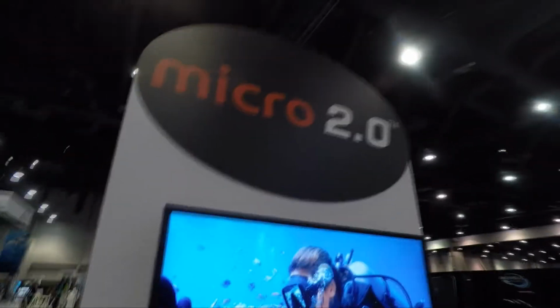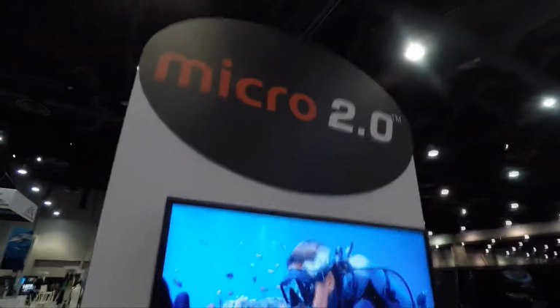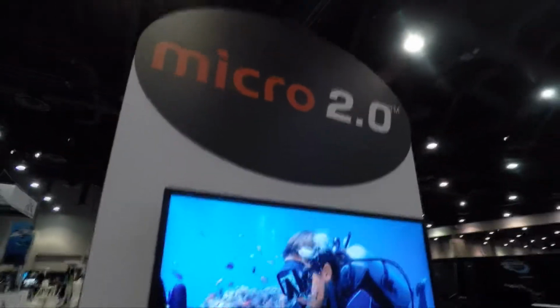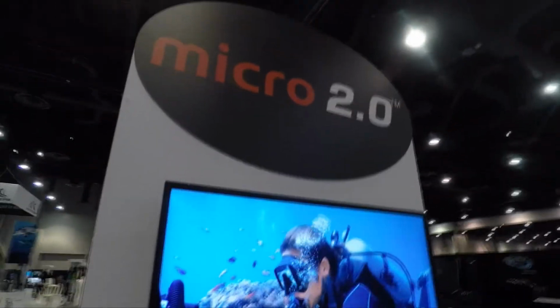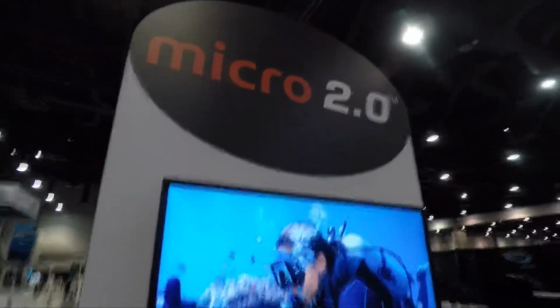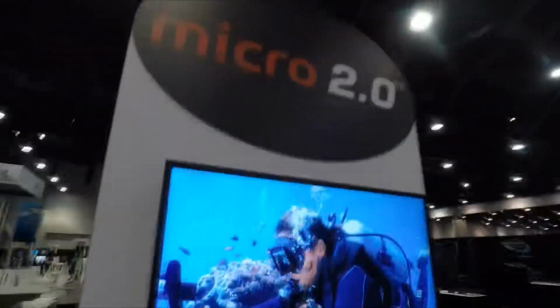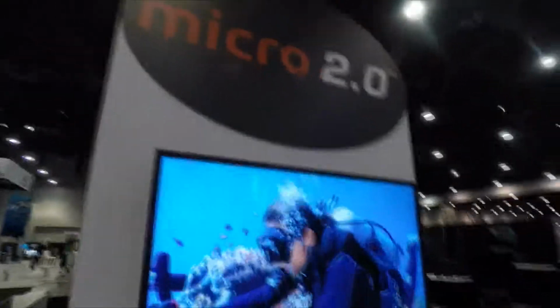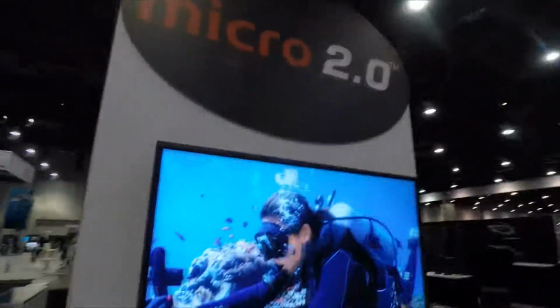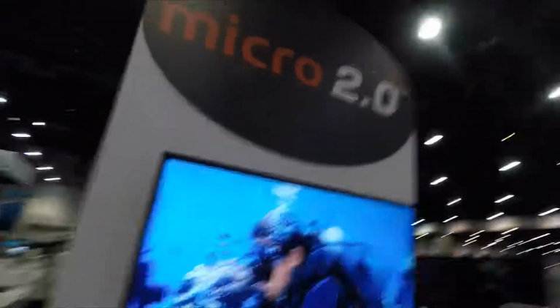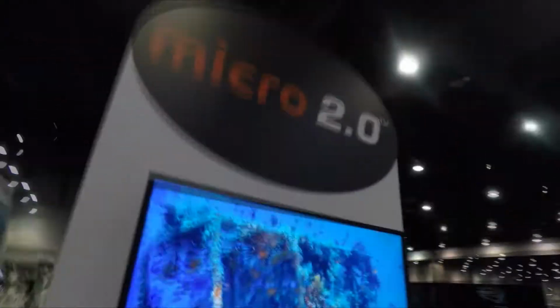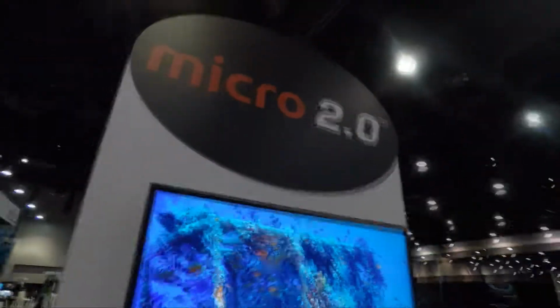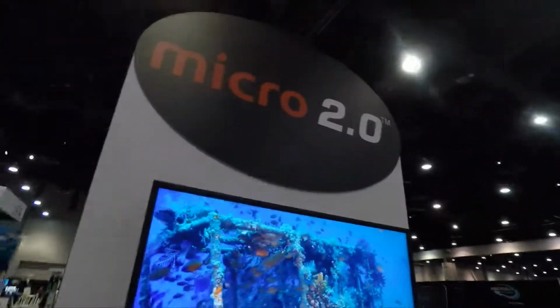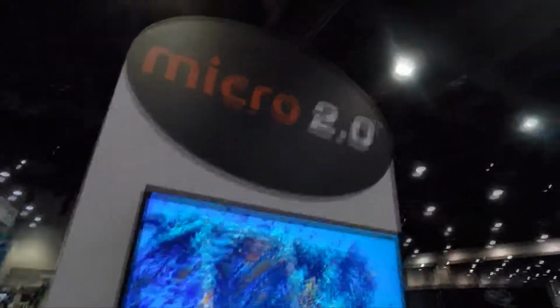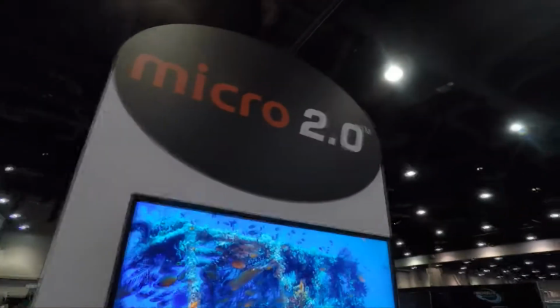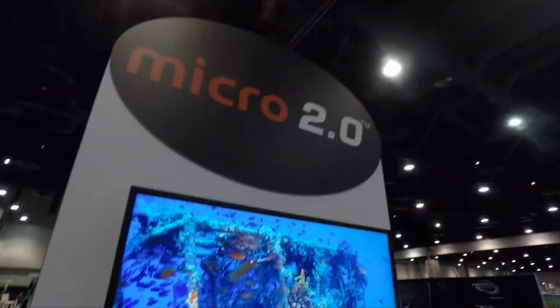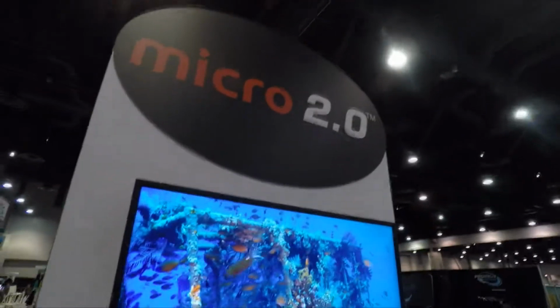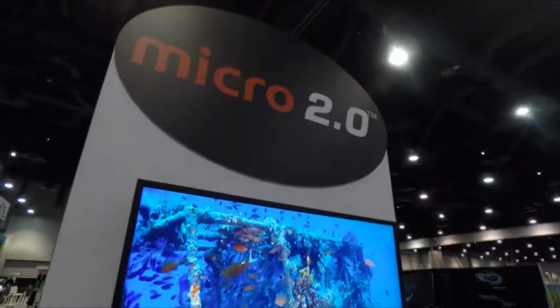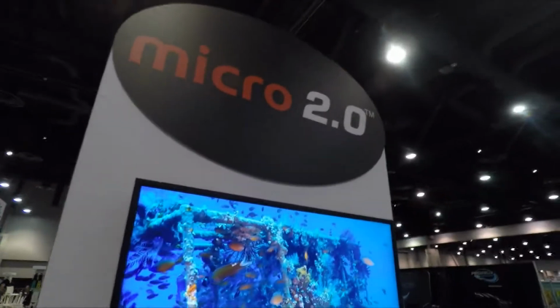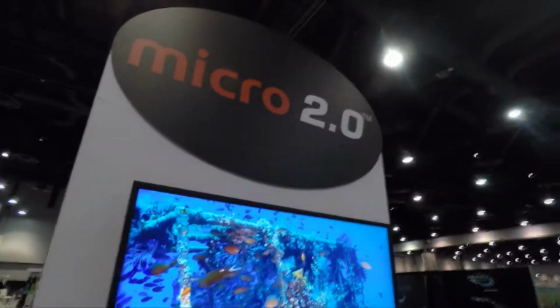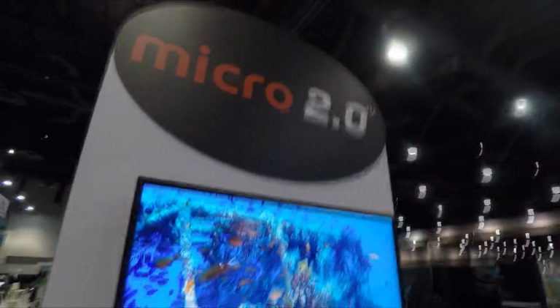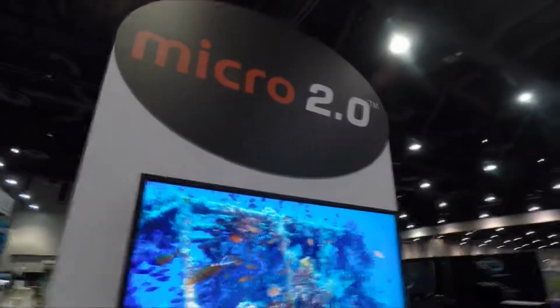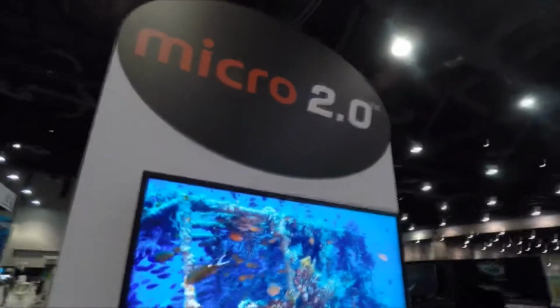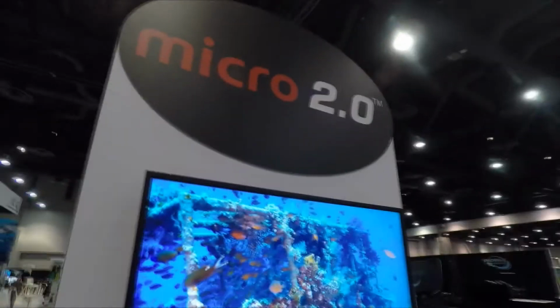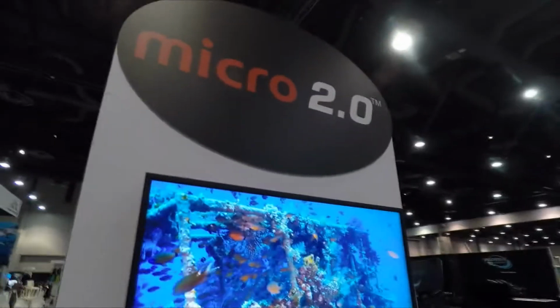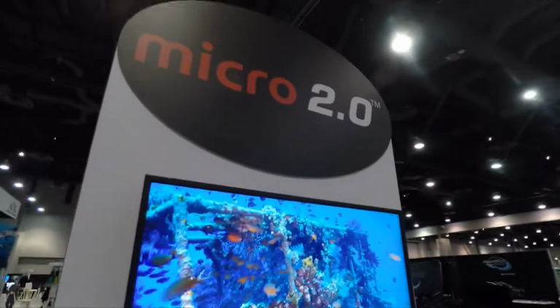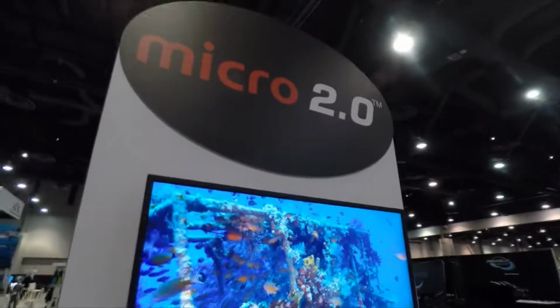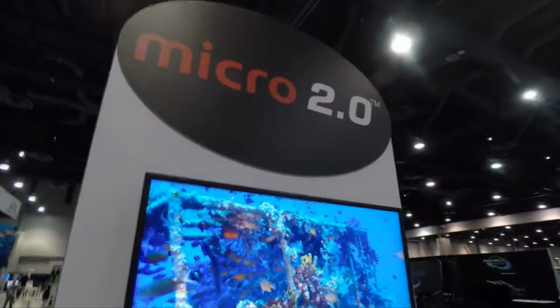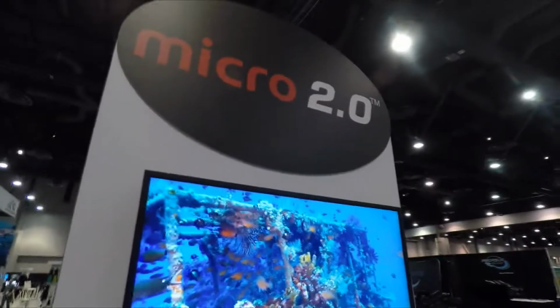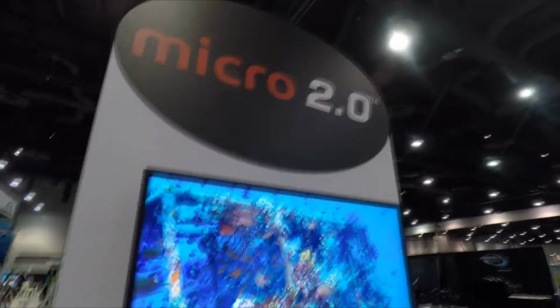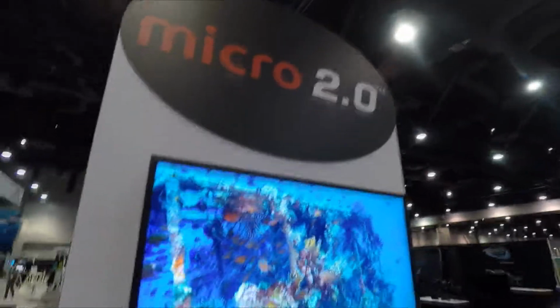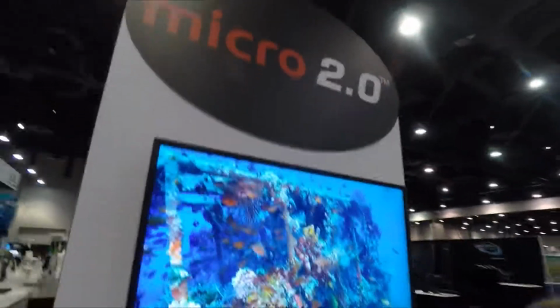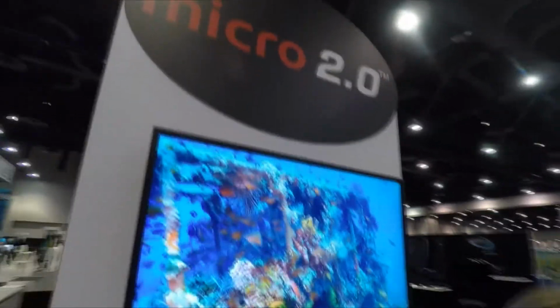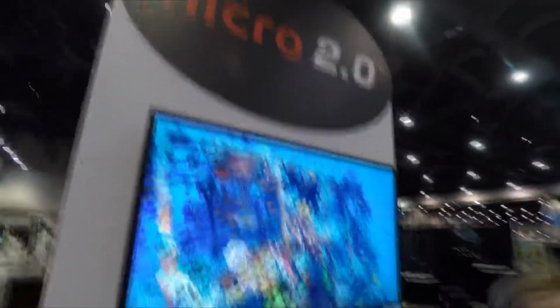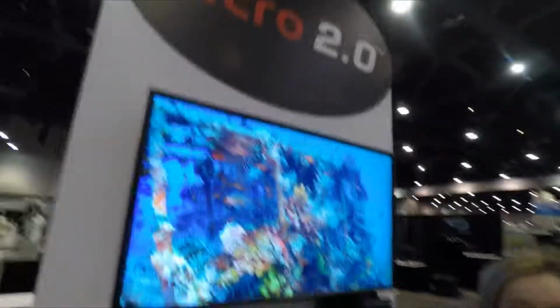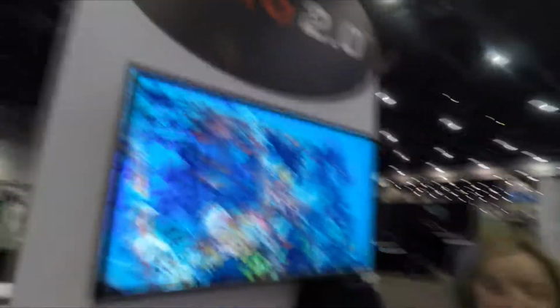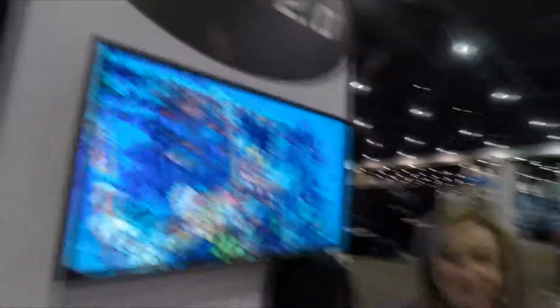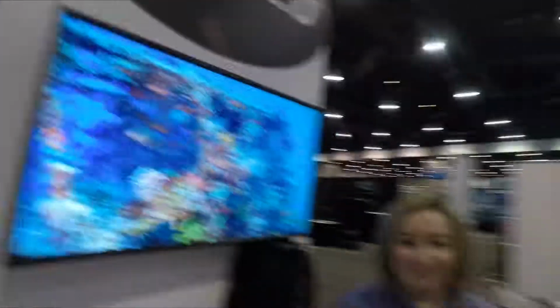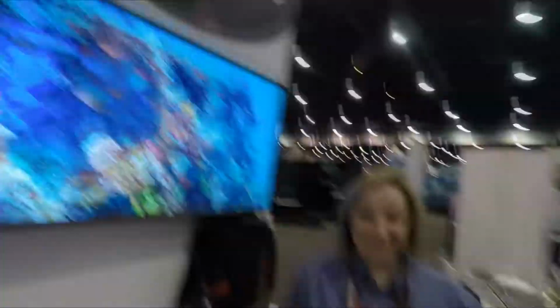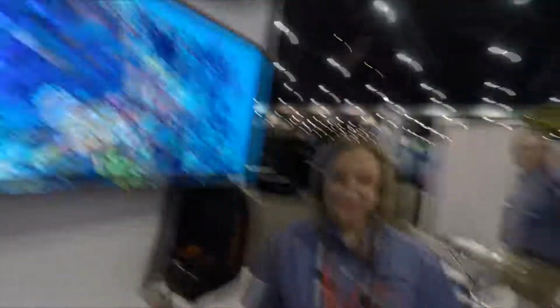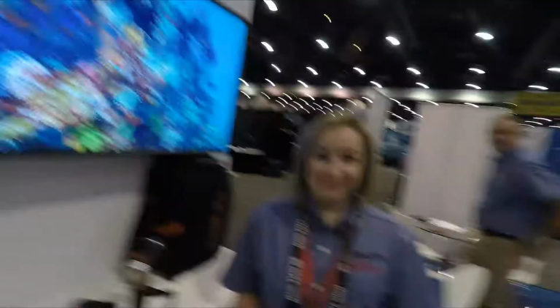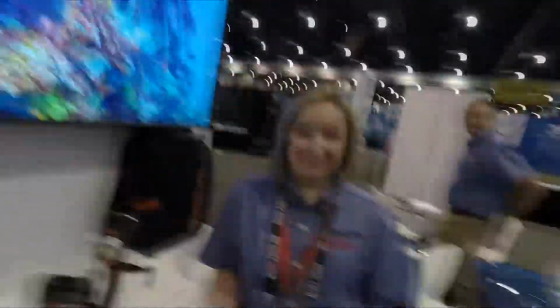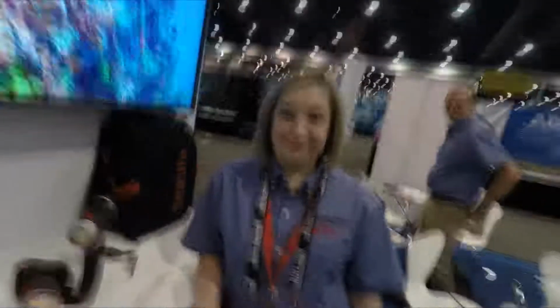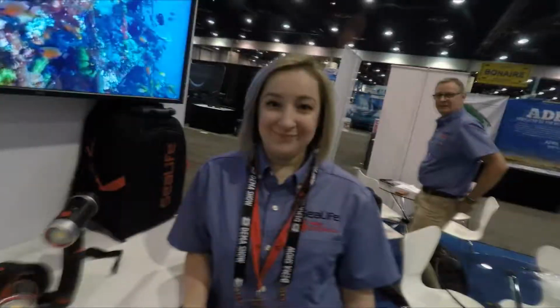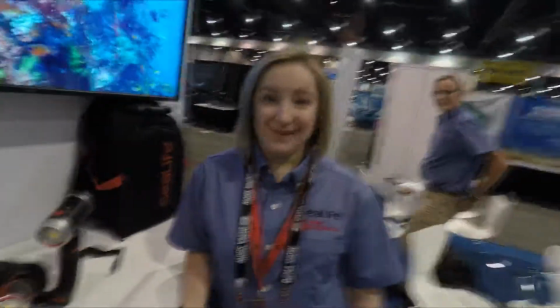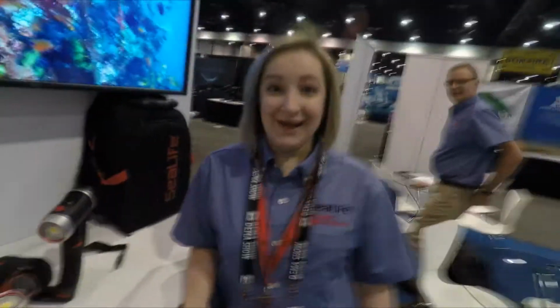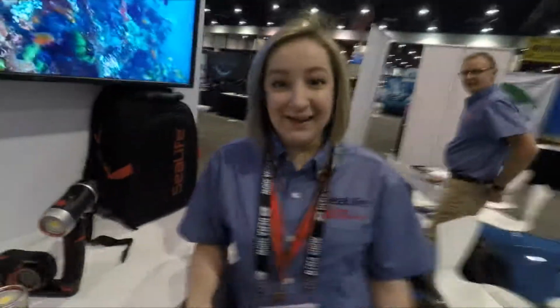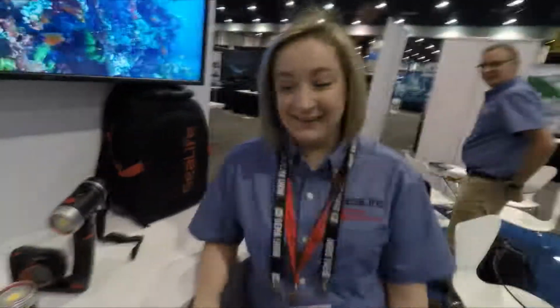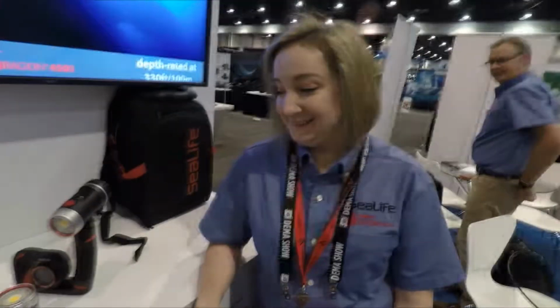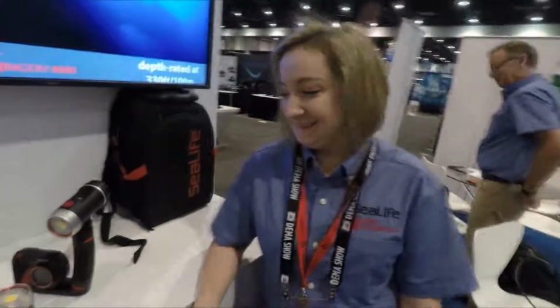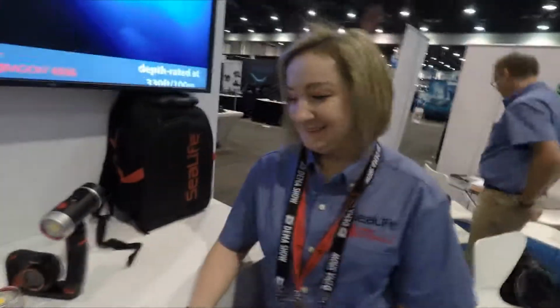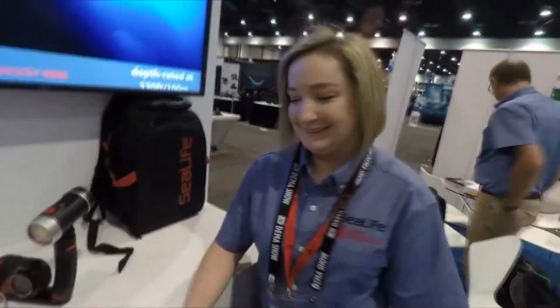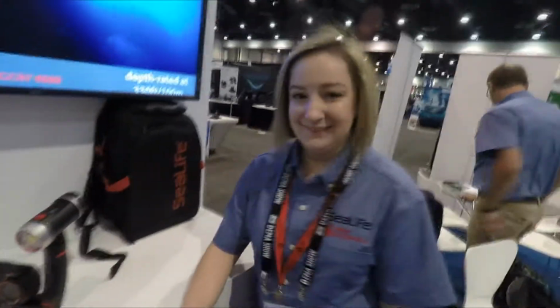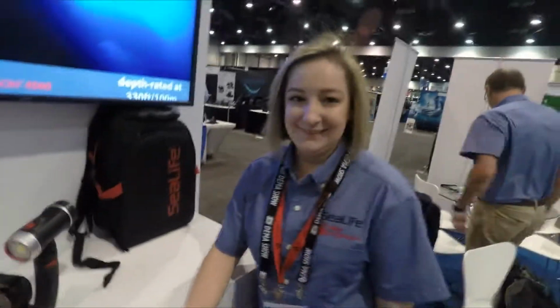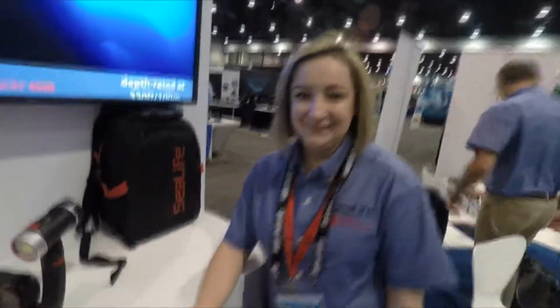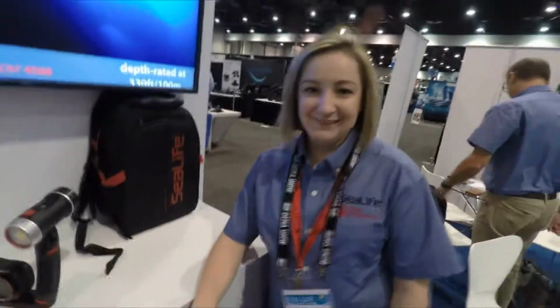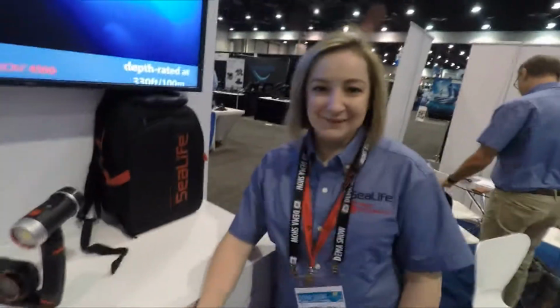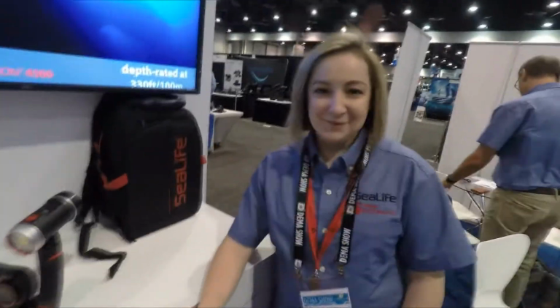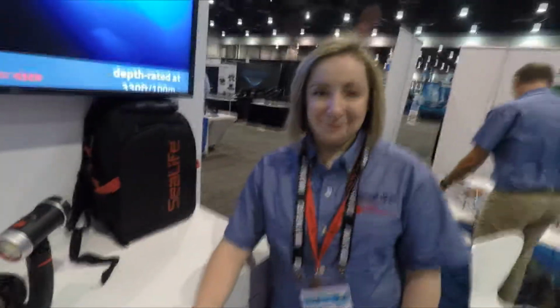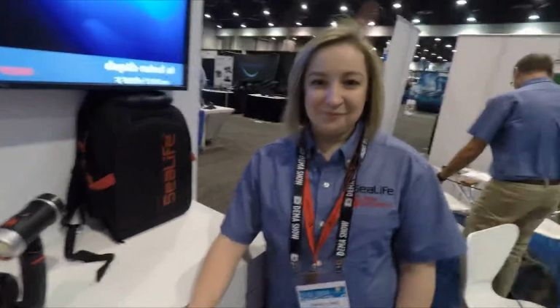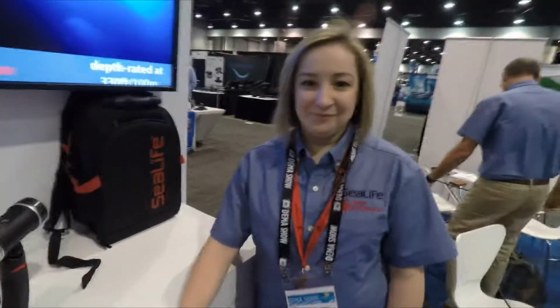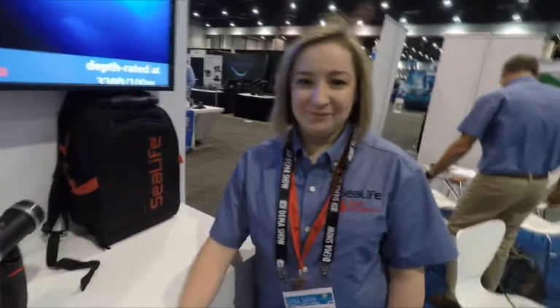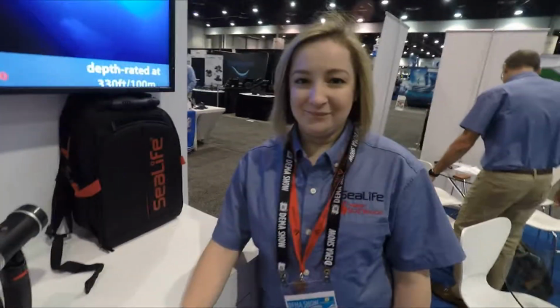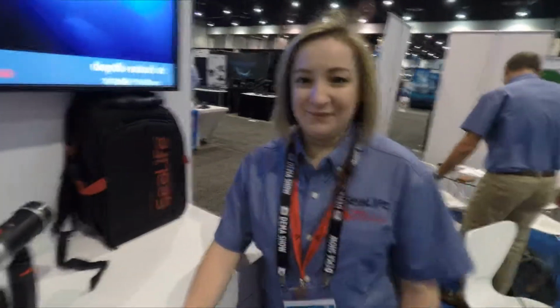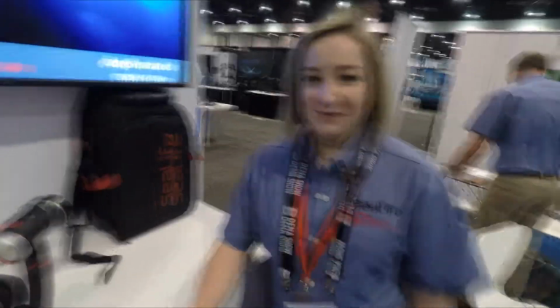Mike Hughes here. I'm at SeaLife with the Micro 2.0 and I'm here with Lindsay. Lindsay, you want to tell us about your new products here?